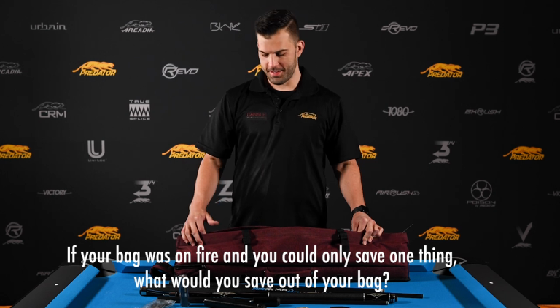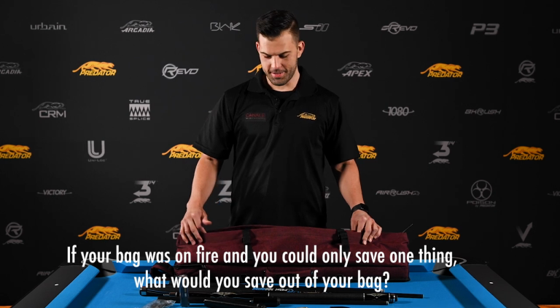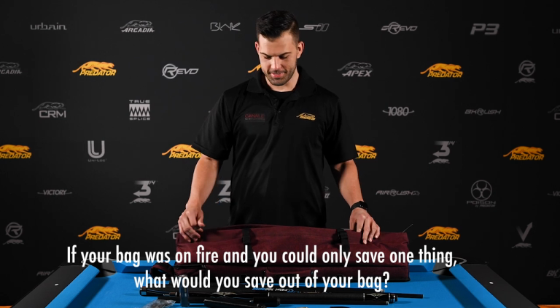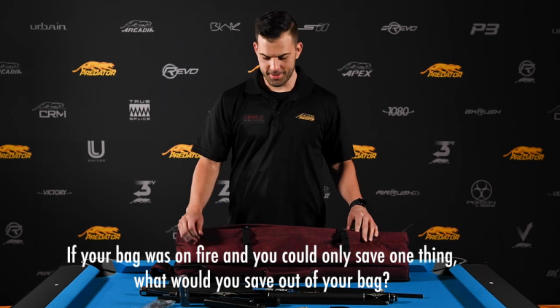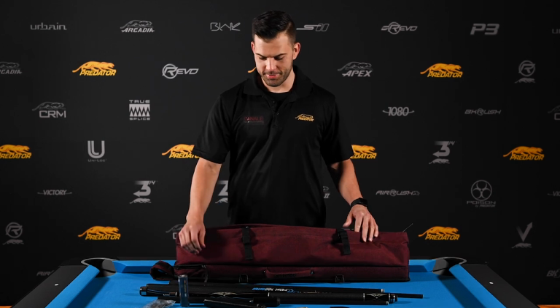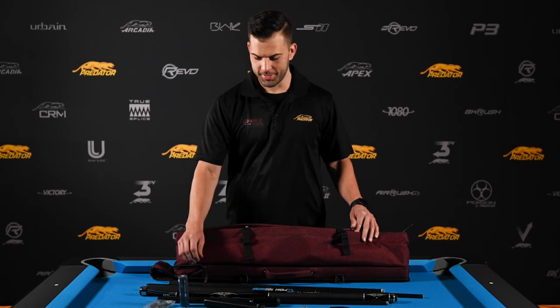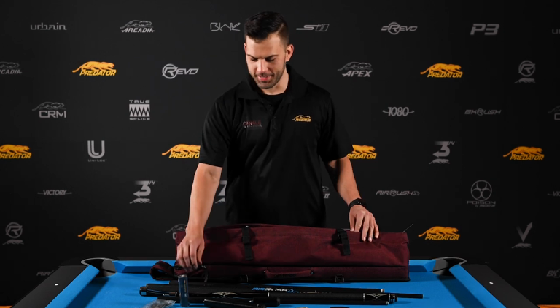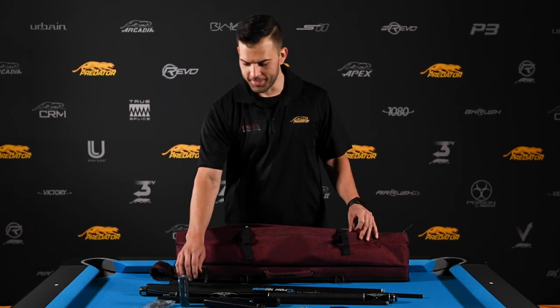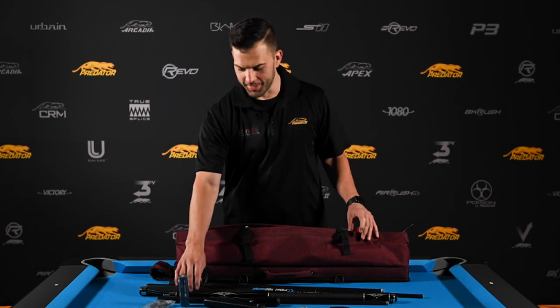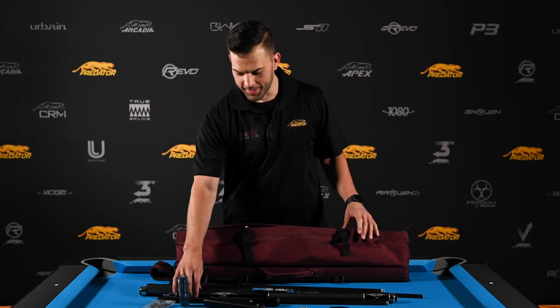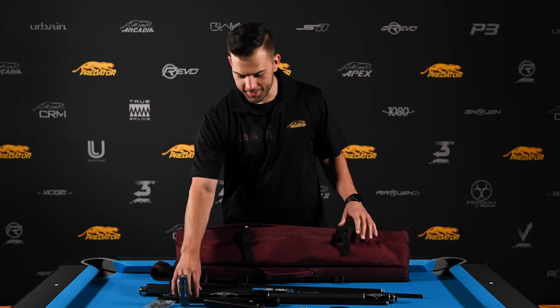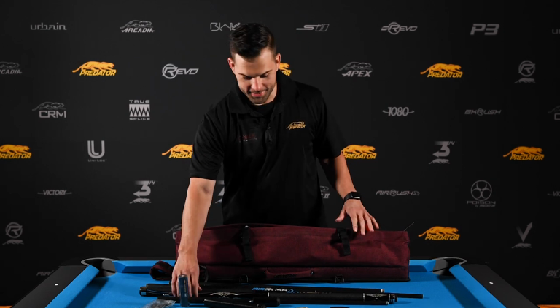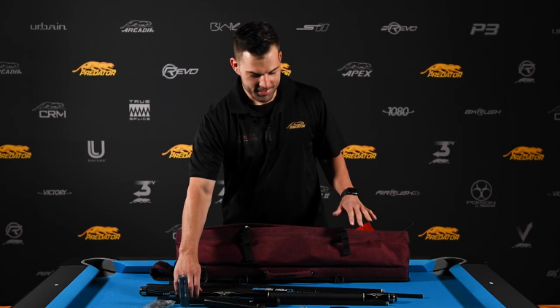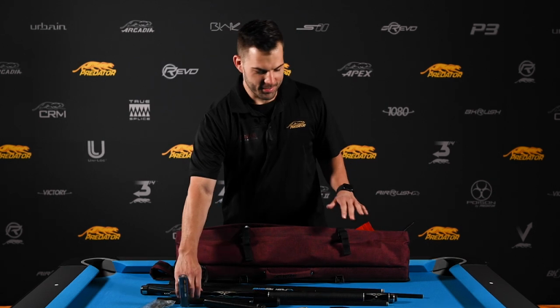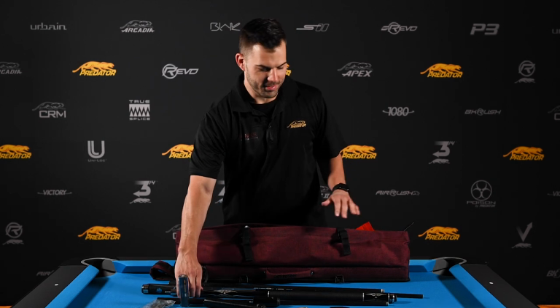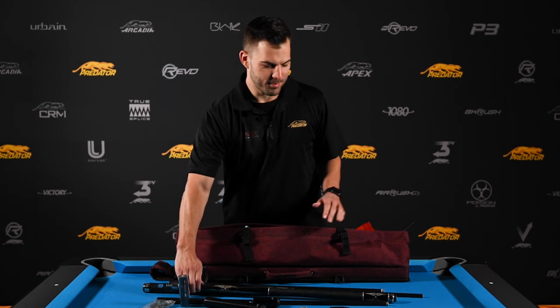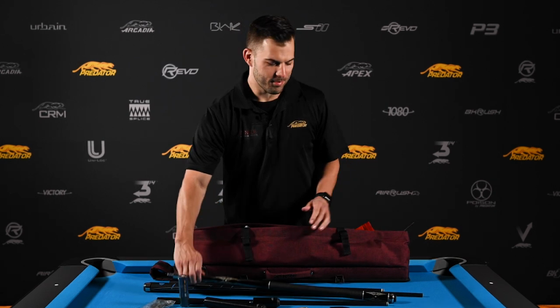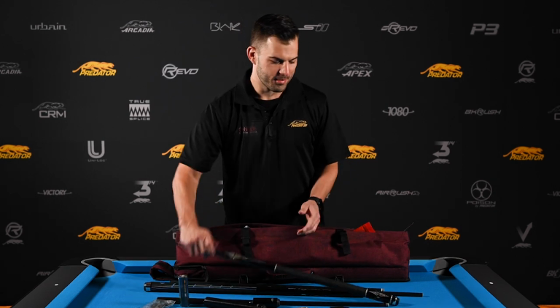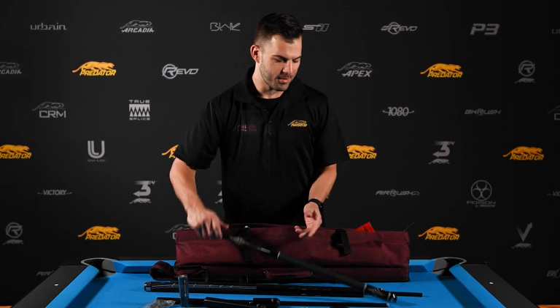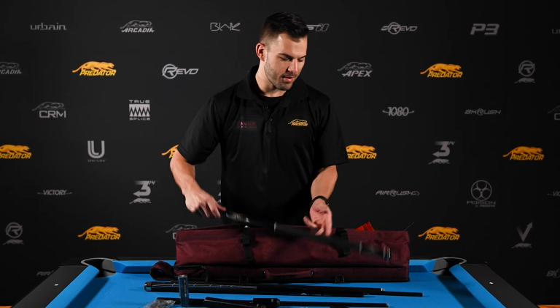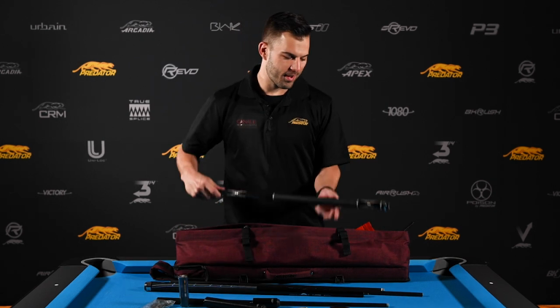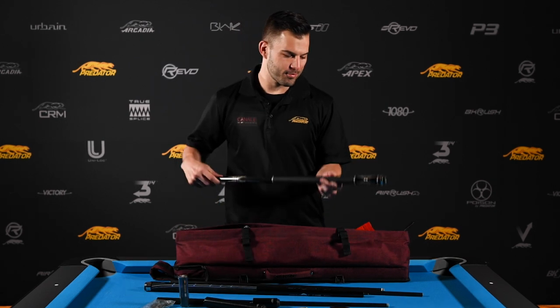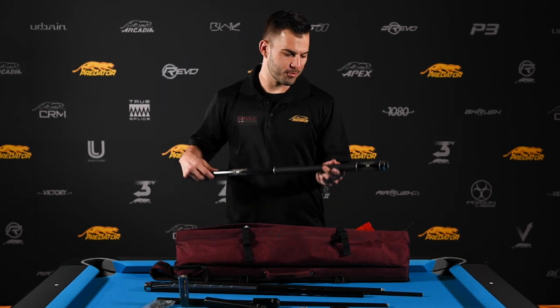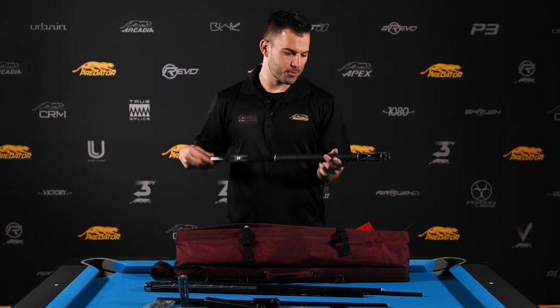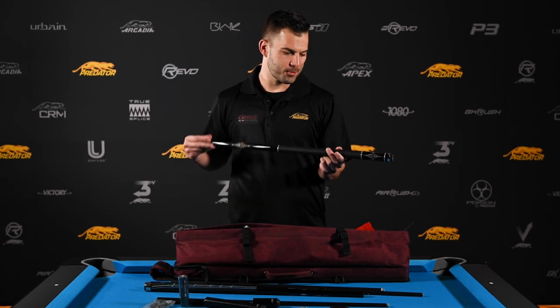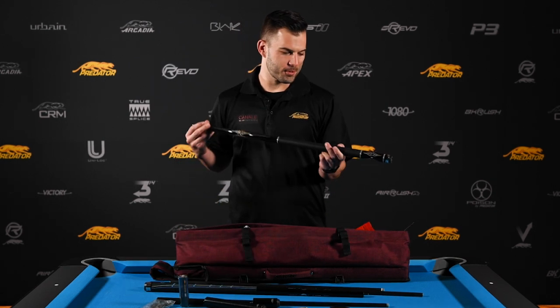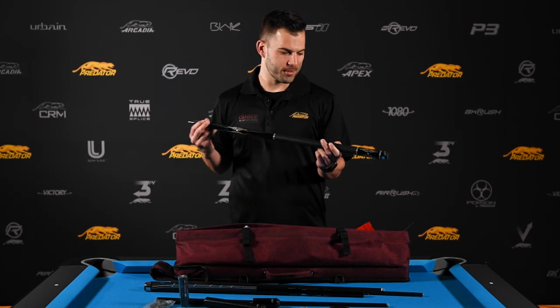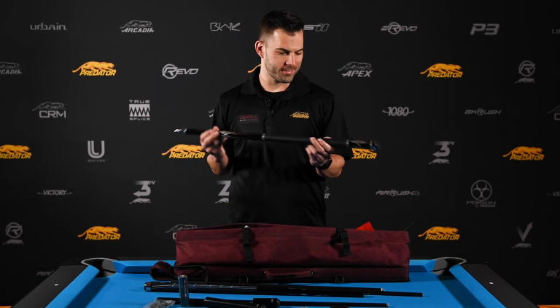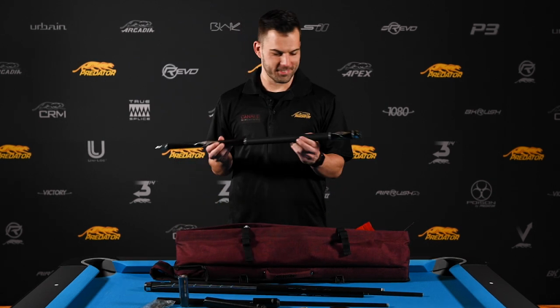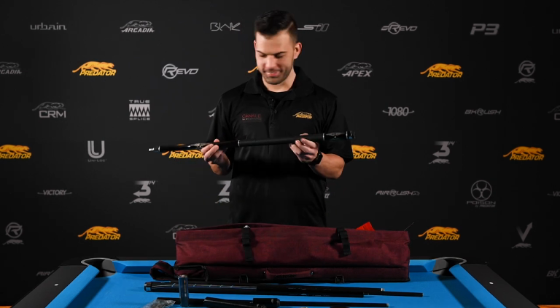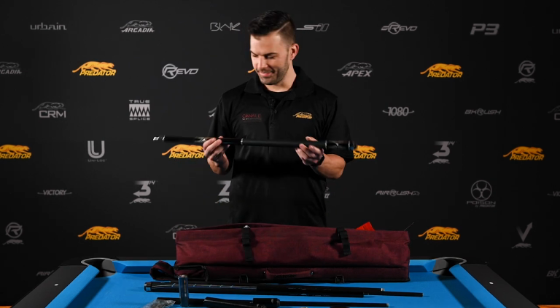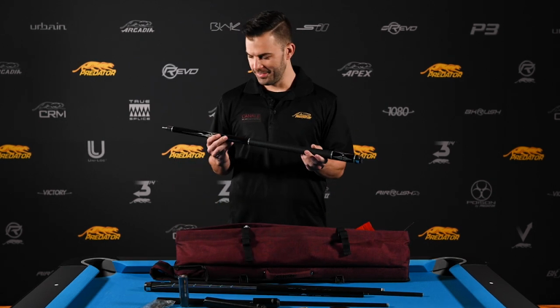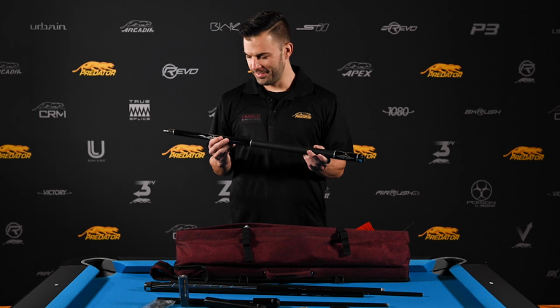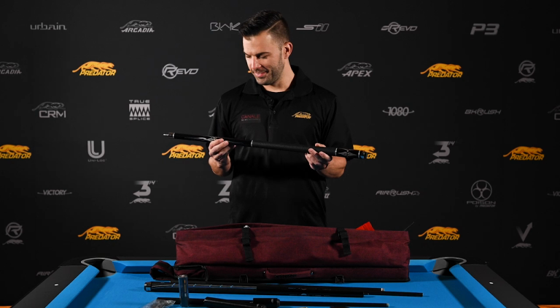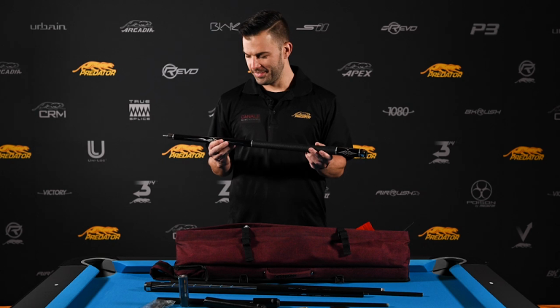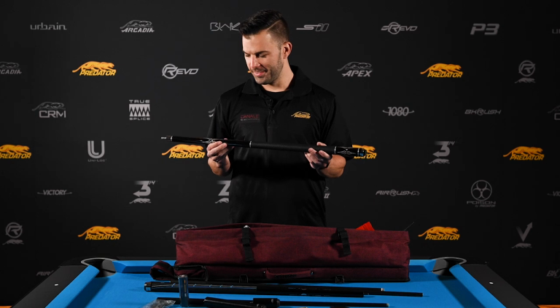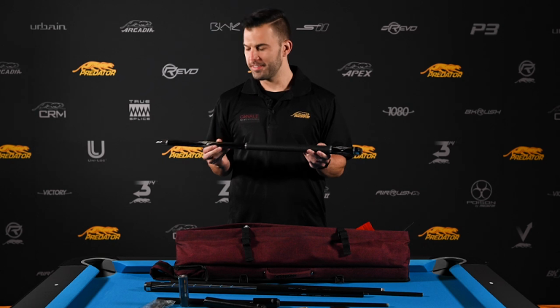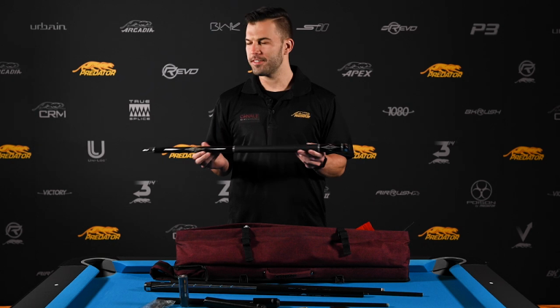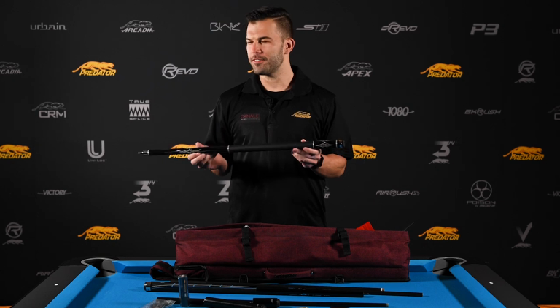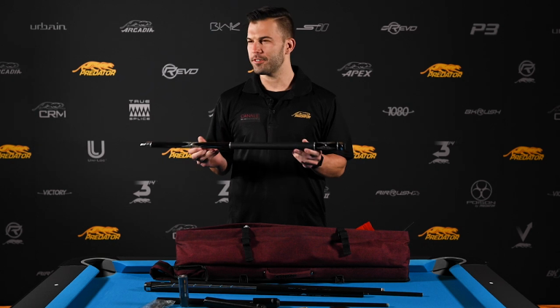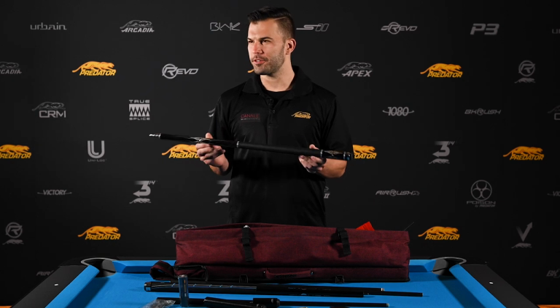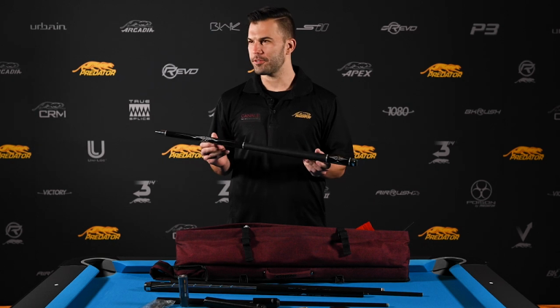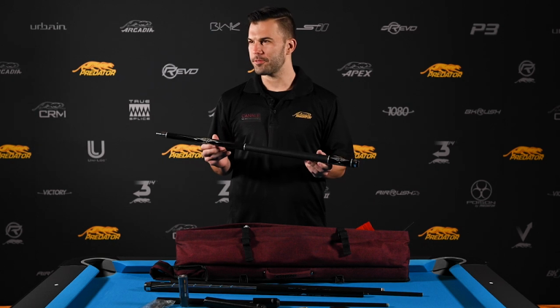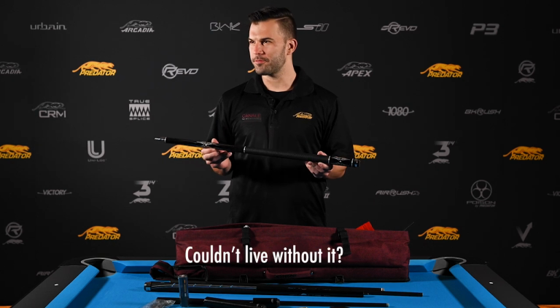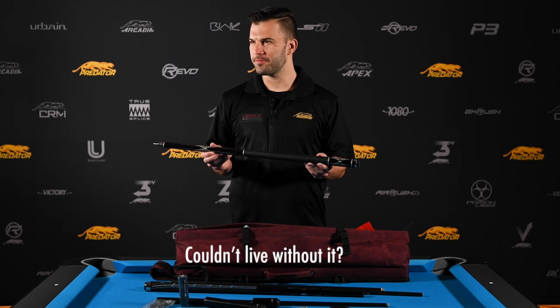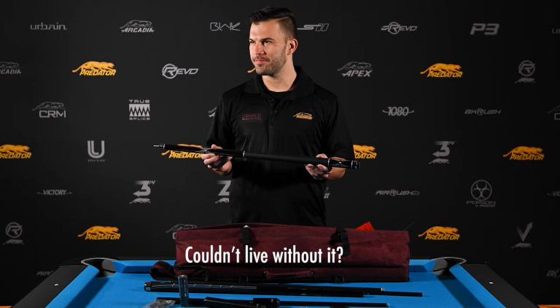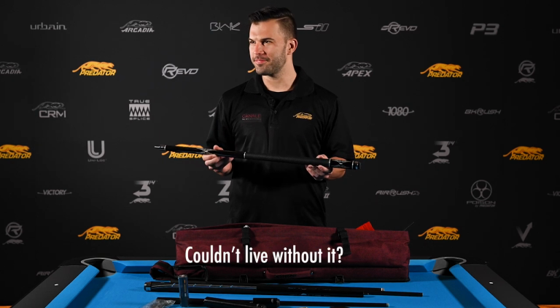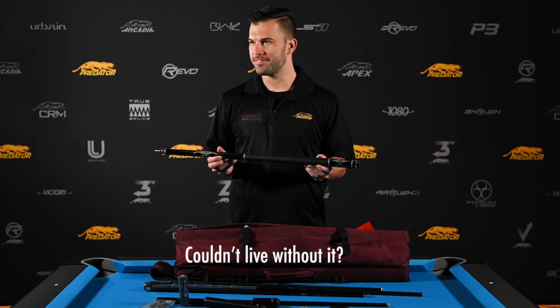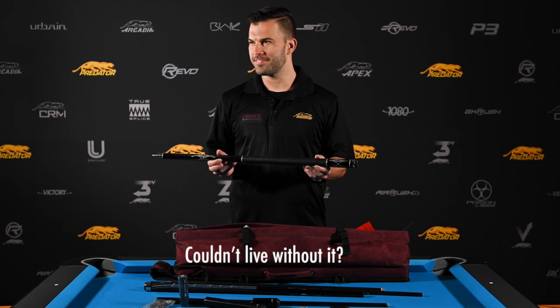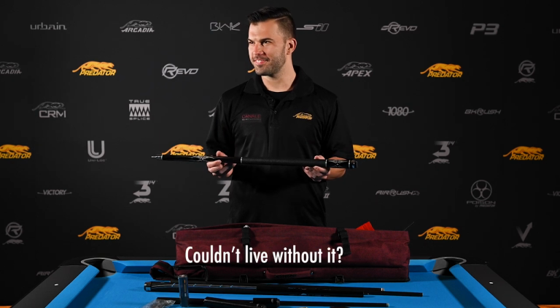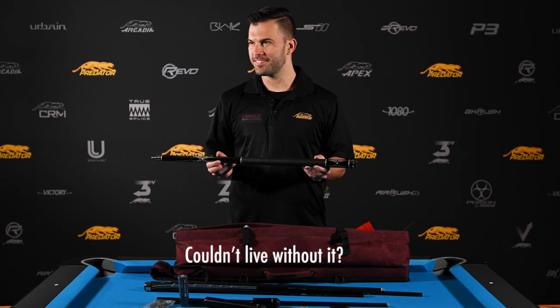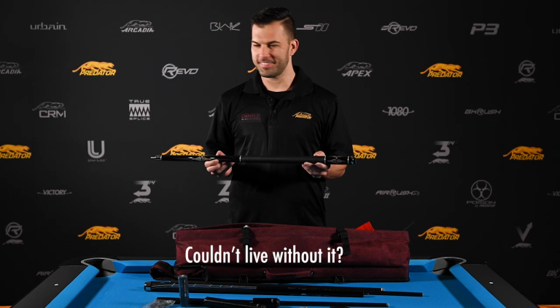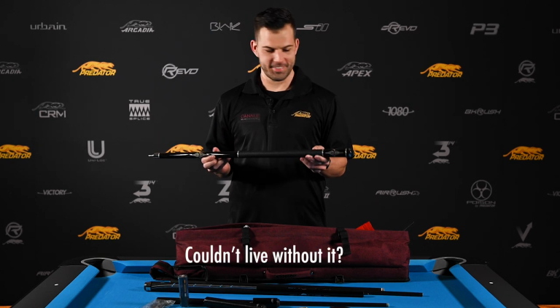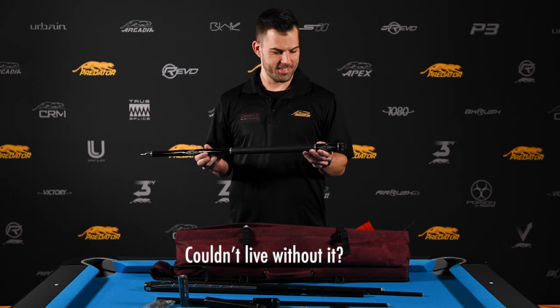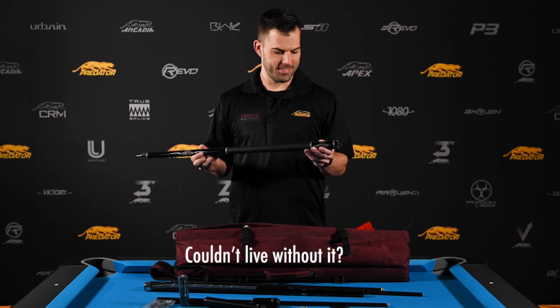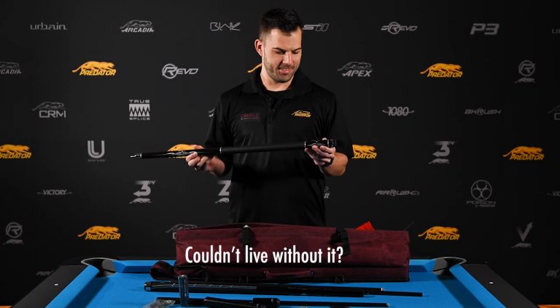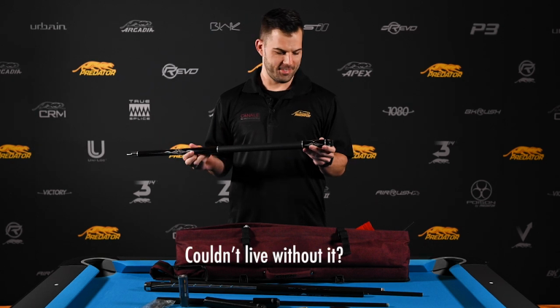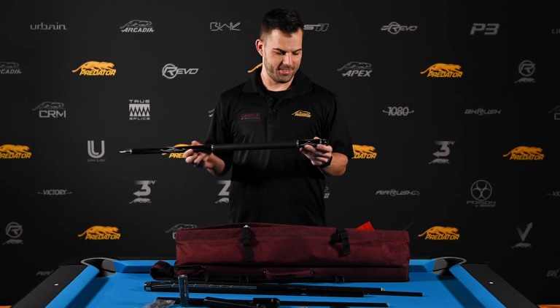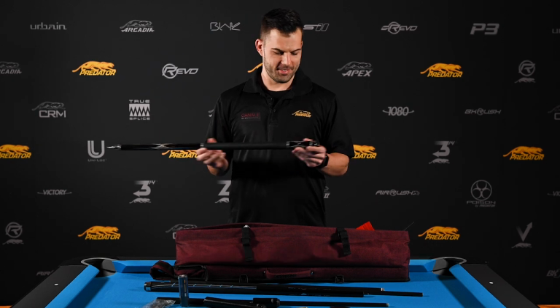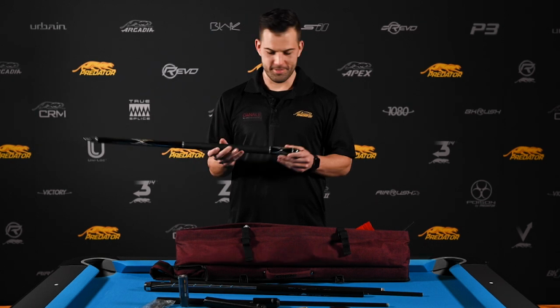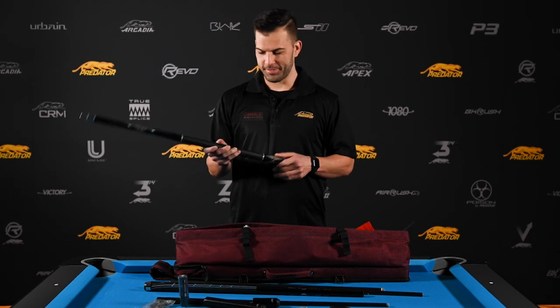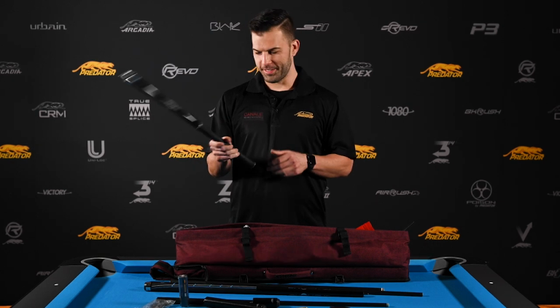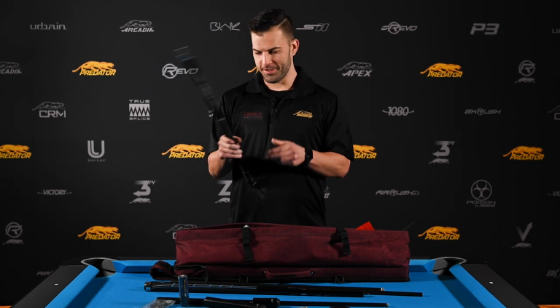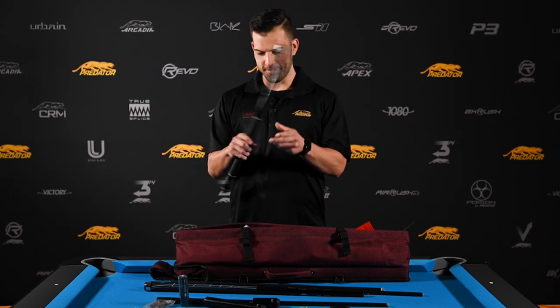Definitely the Black 4-2. Definitely not.